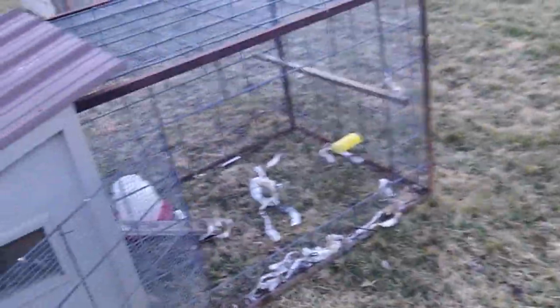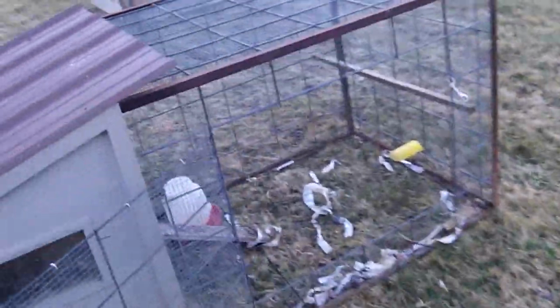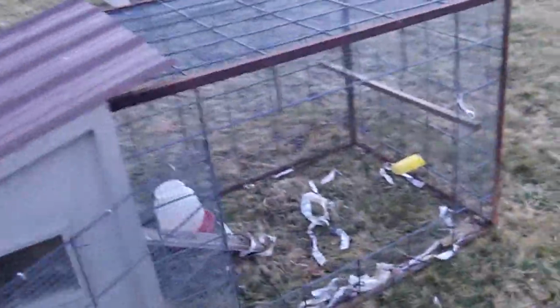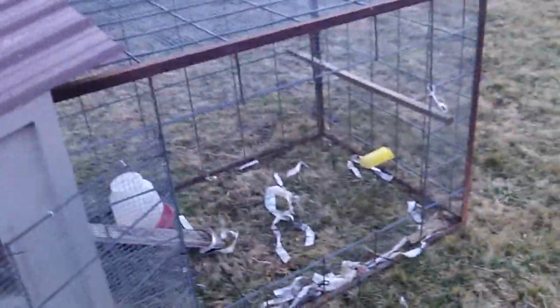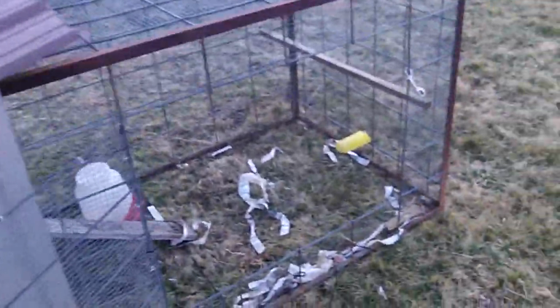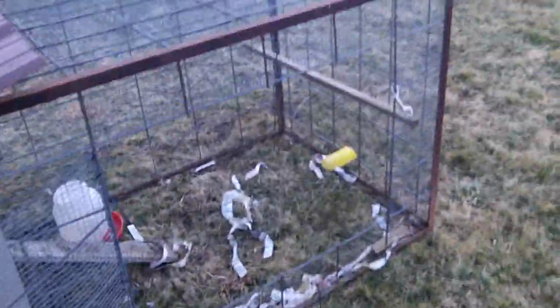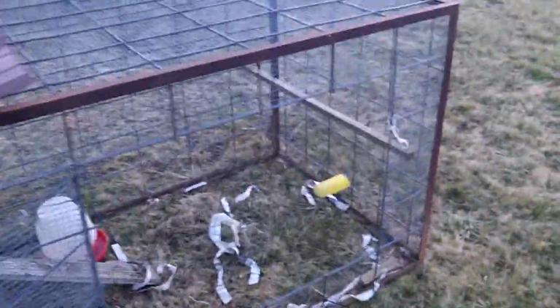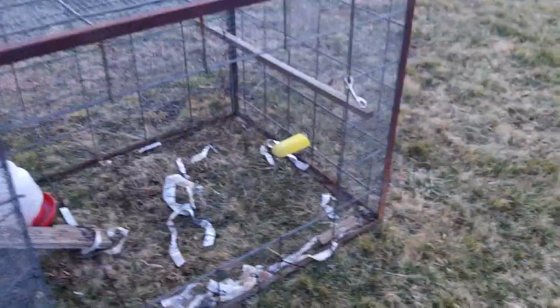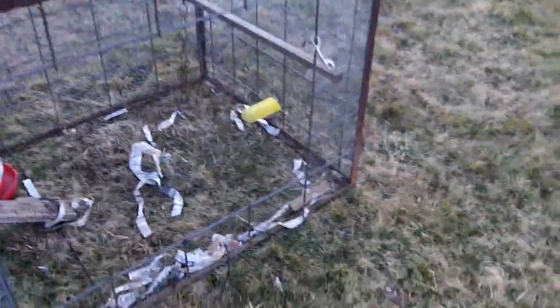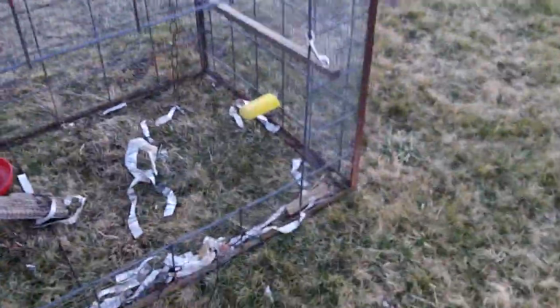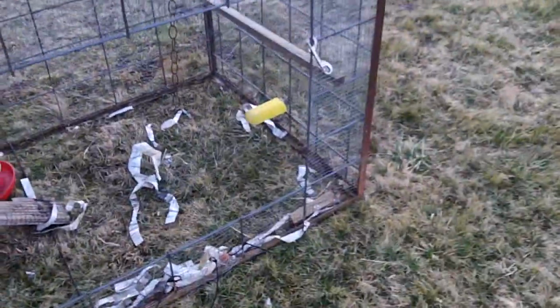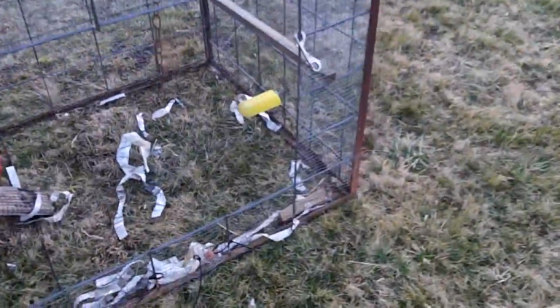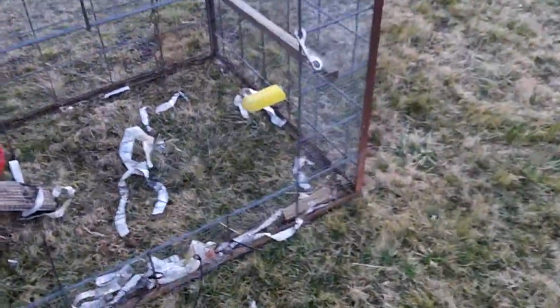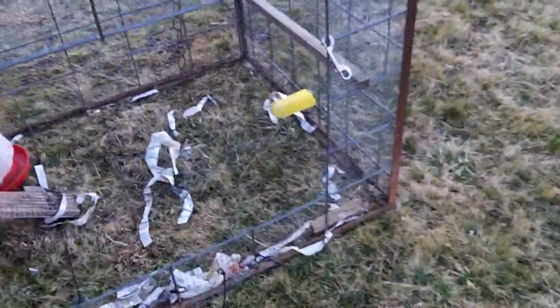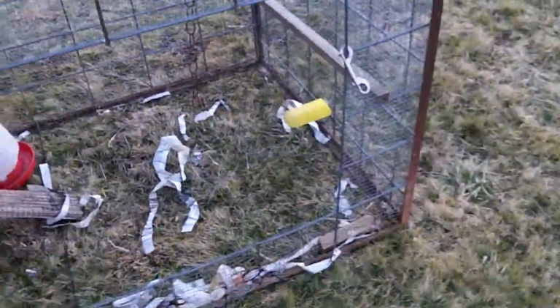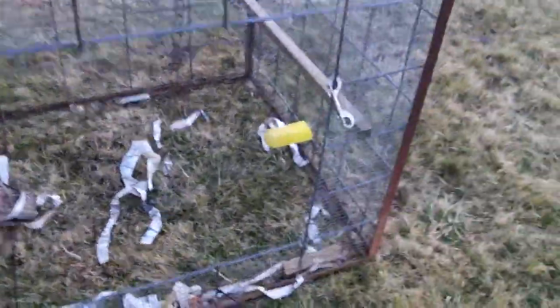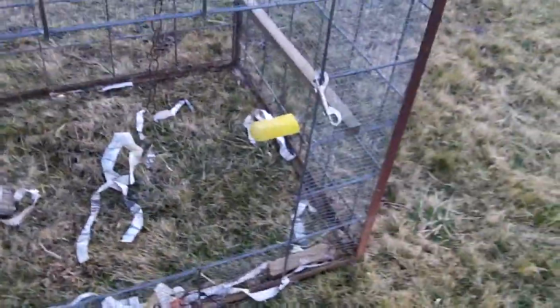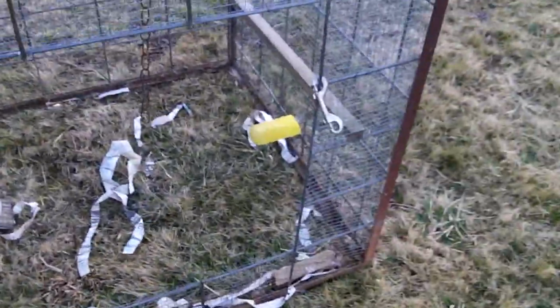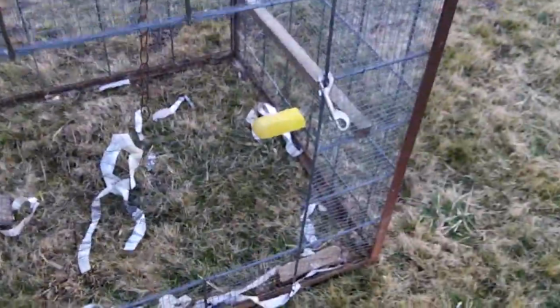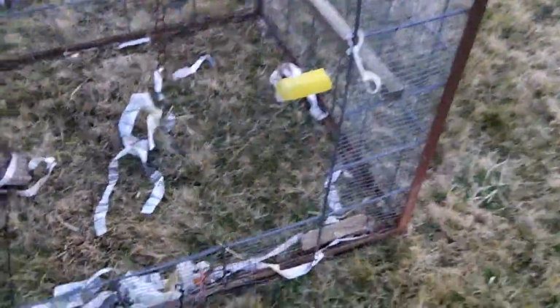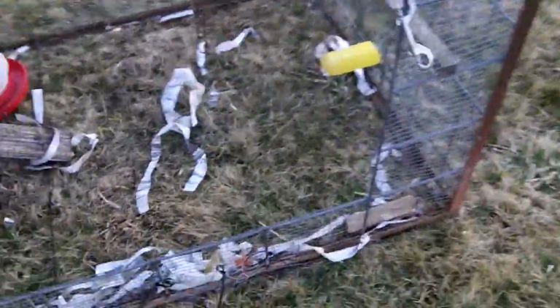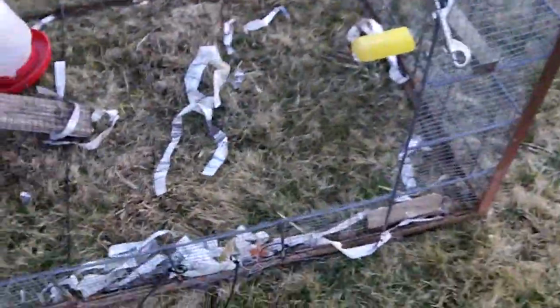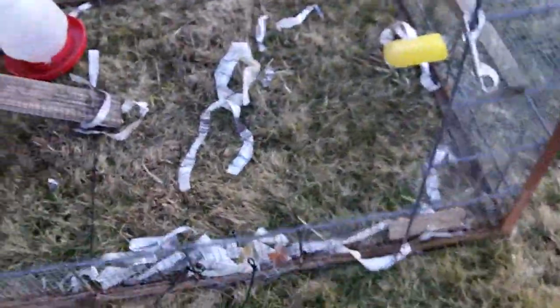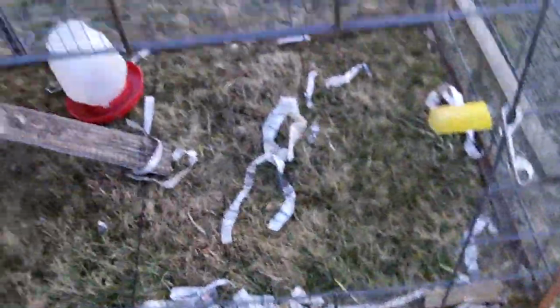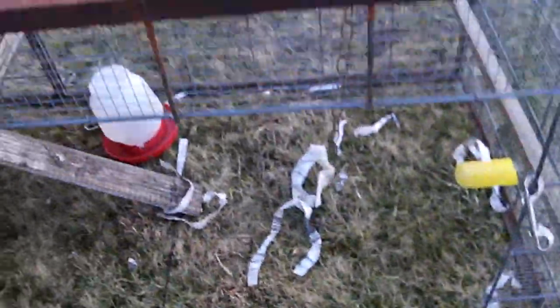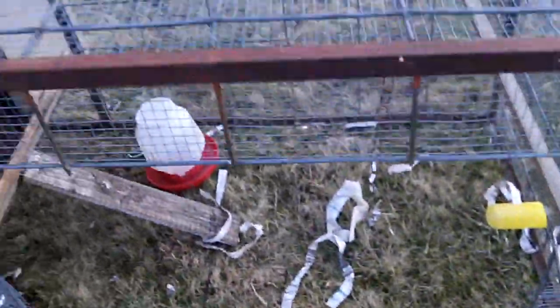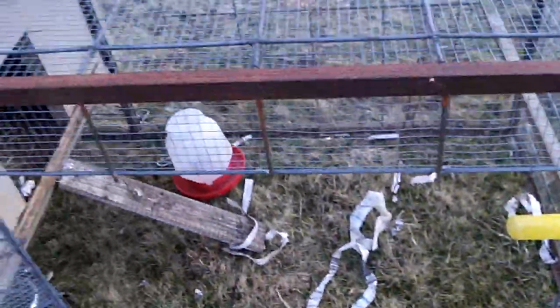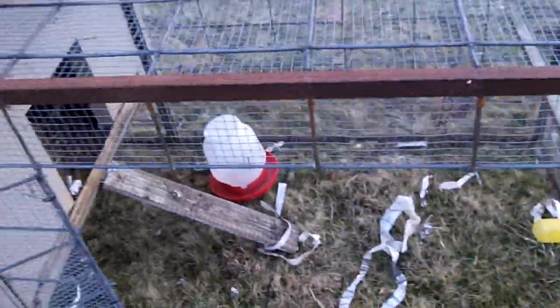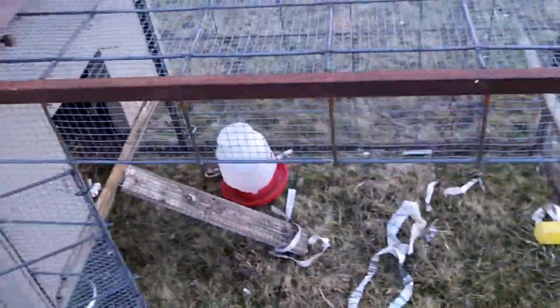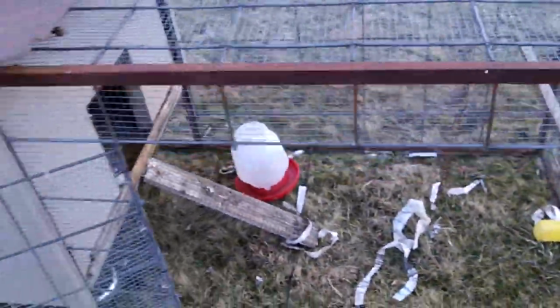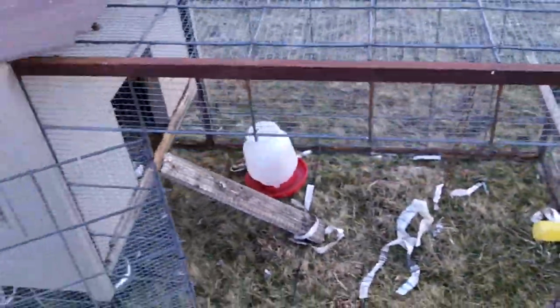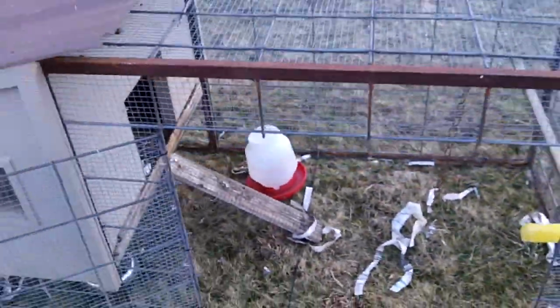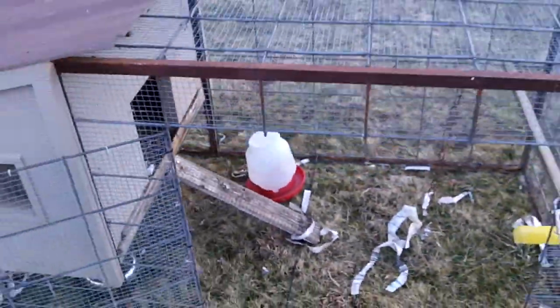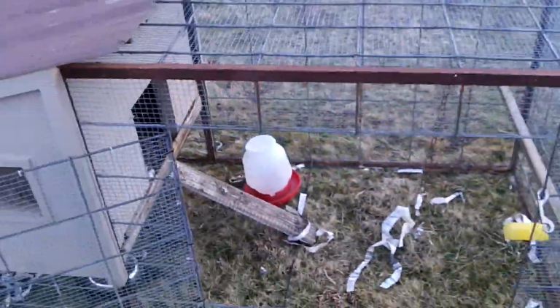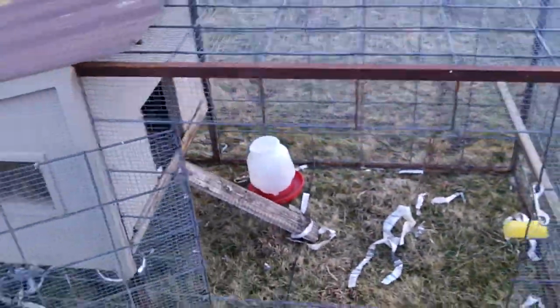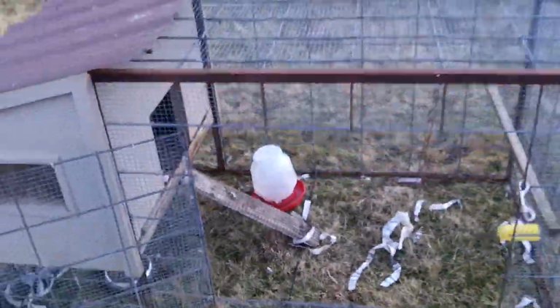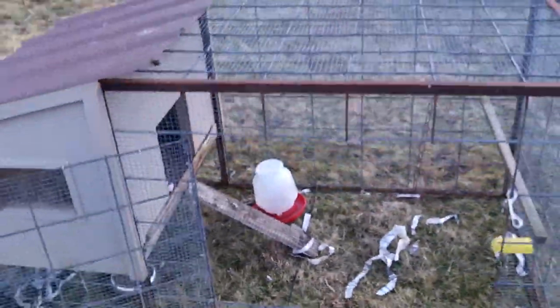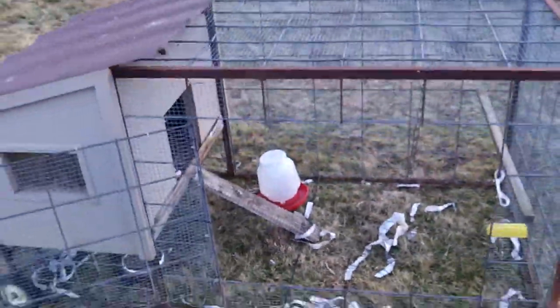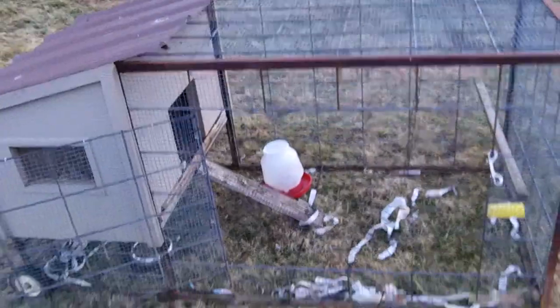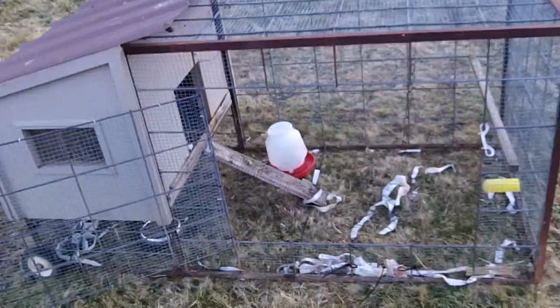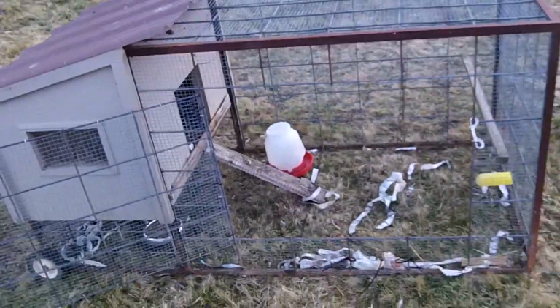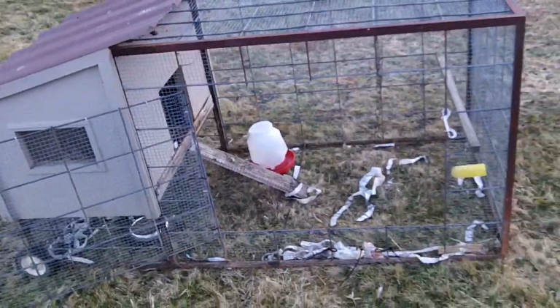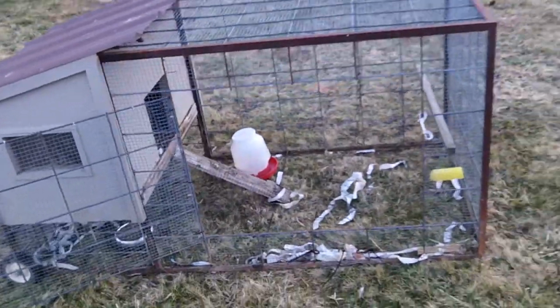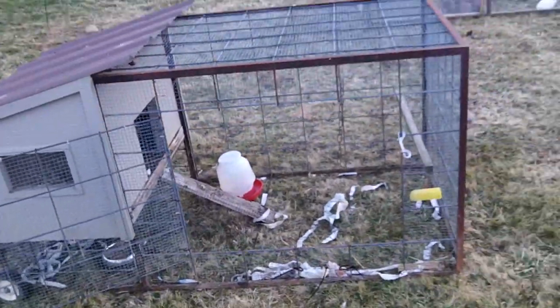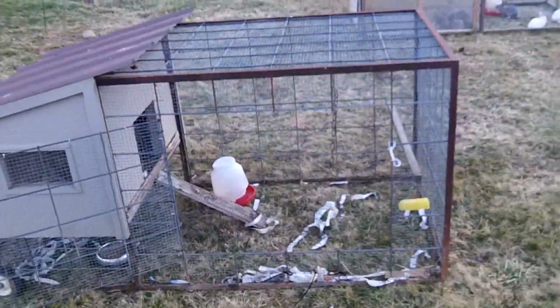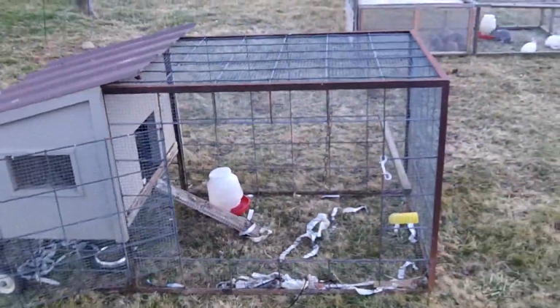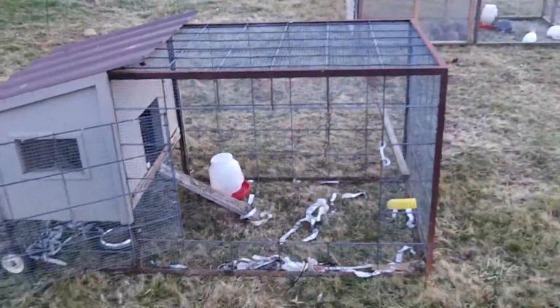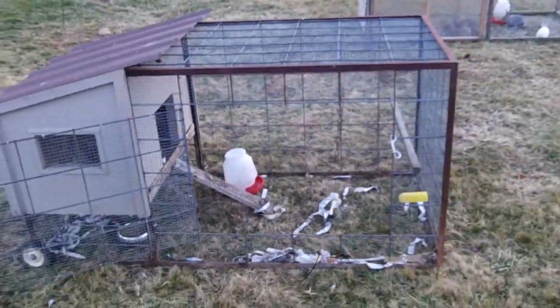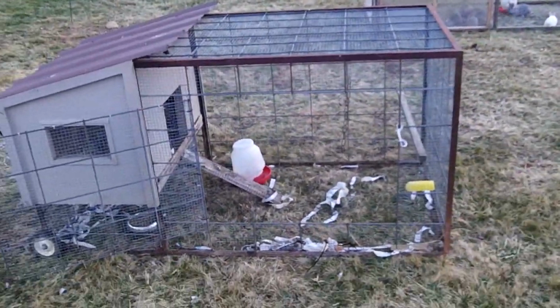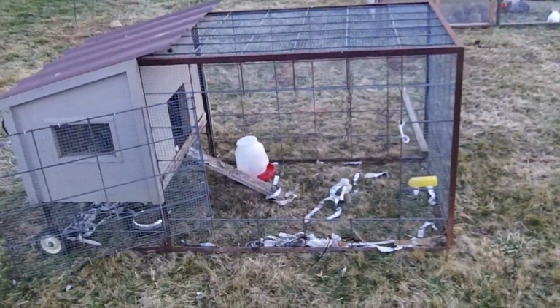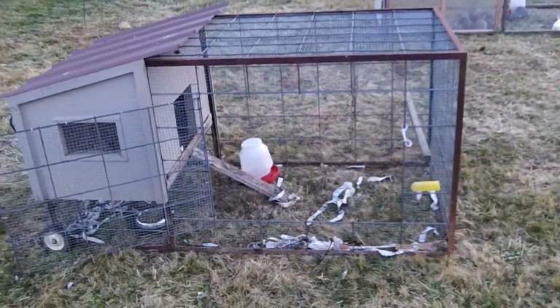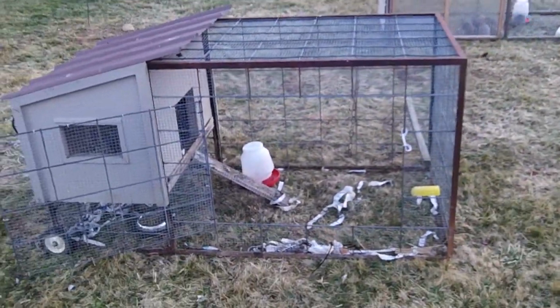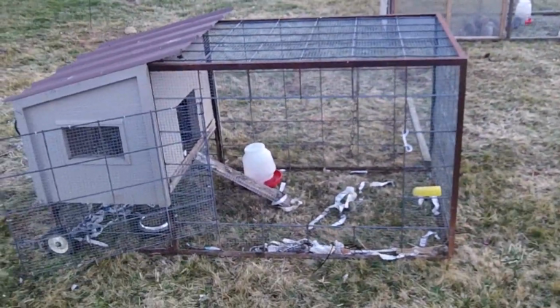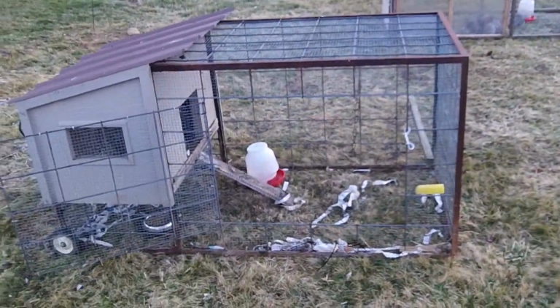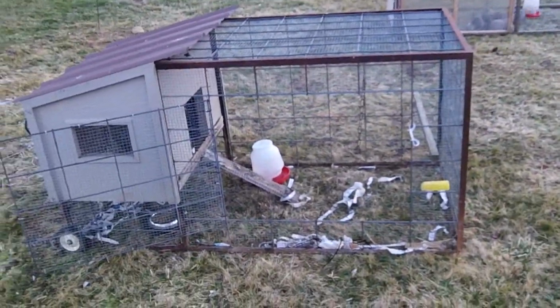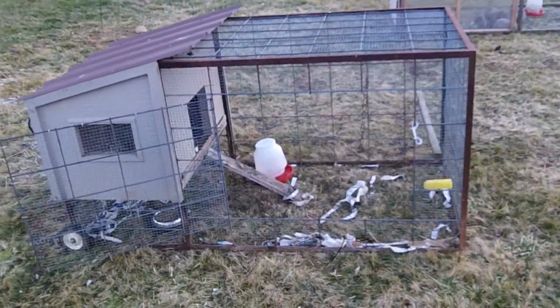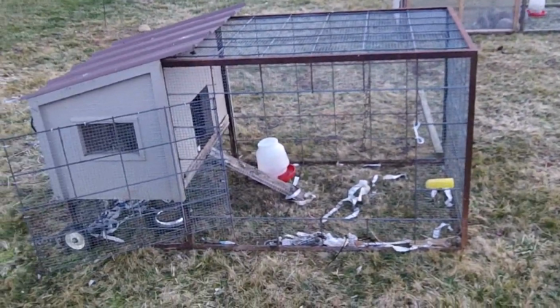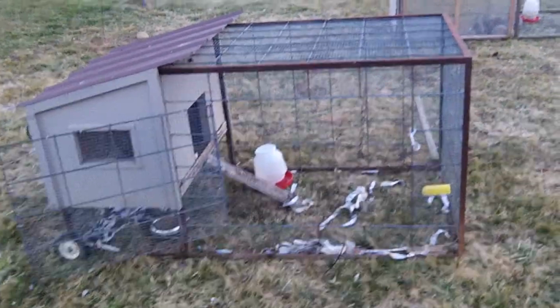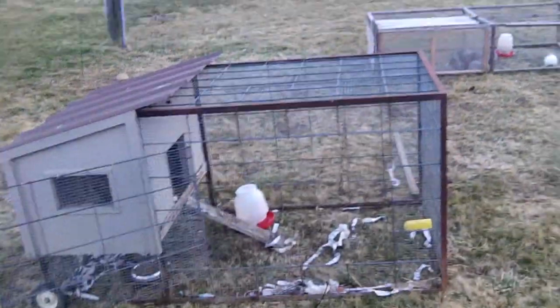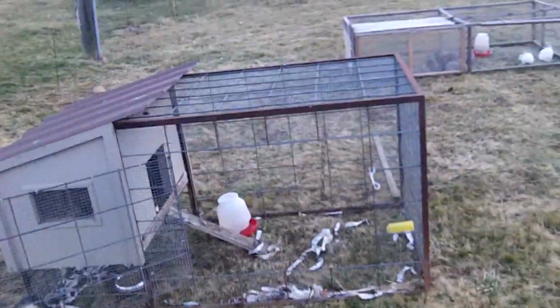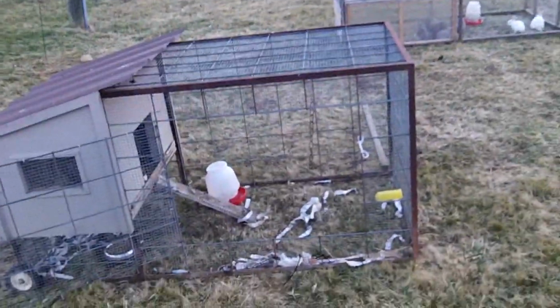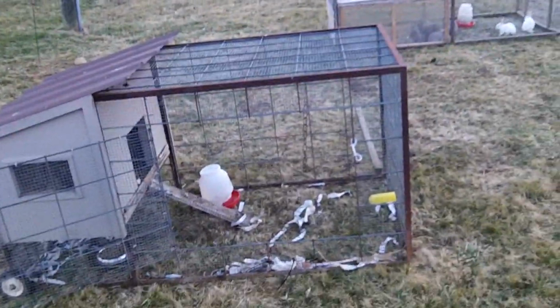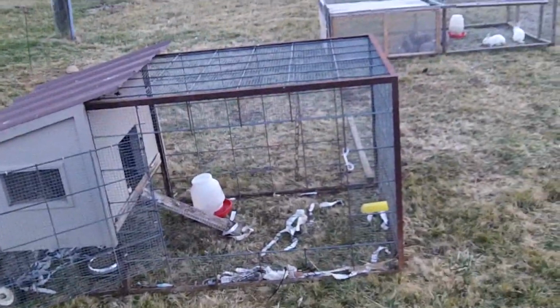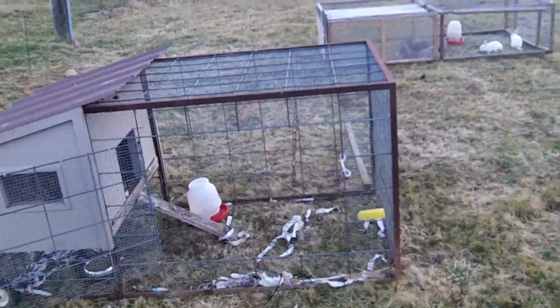Good morning from the Half Hippie Homestead. Just wanted to take a second here and show you the different coops and tractors that we use.